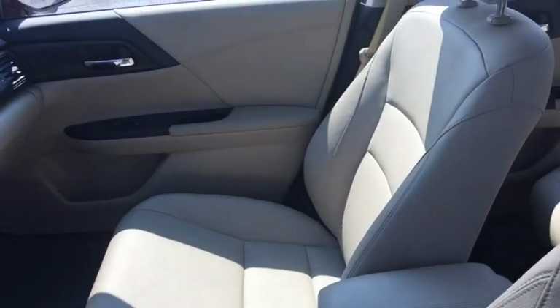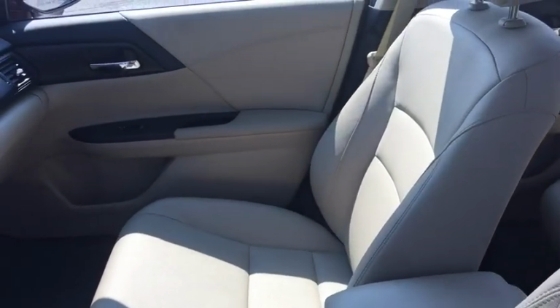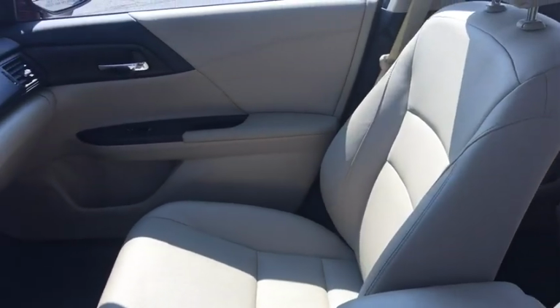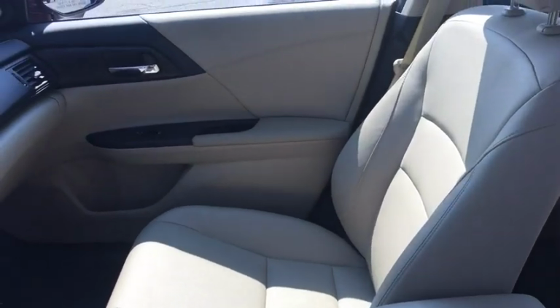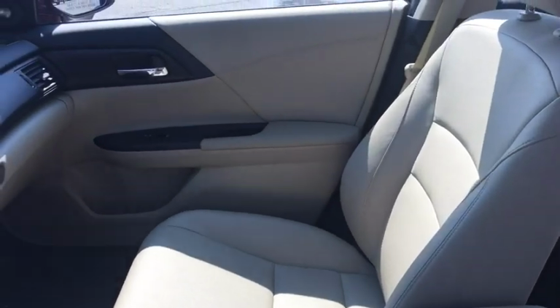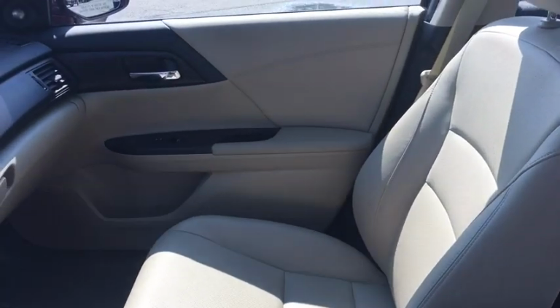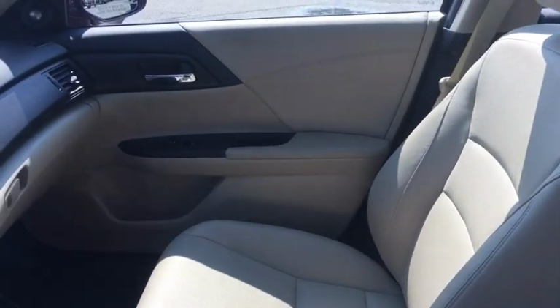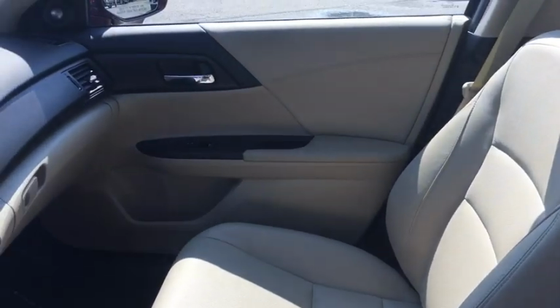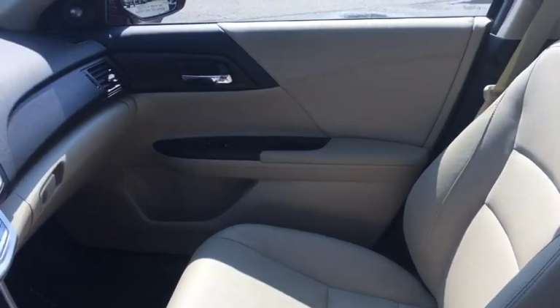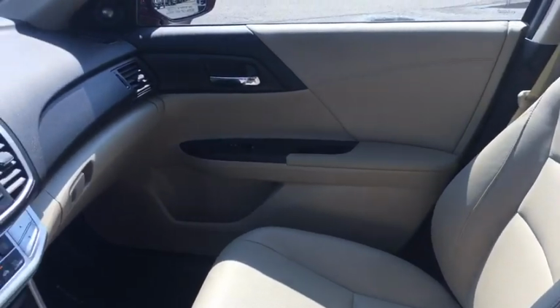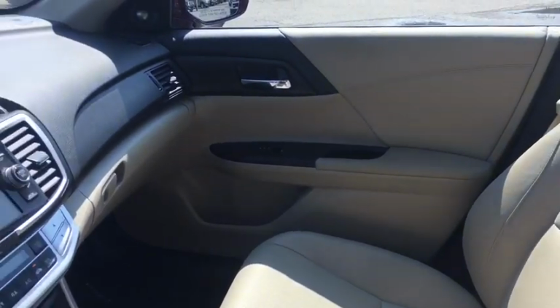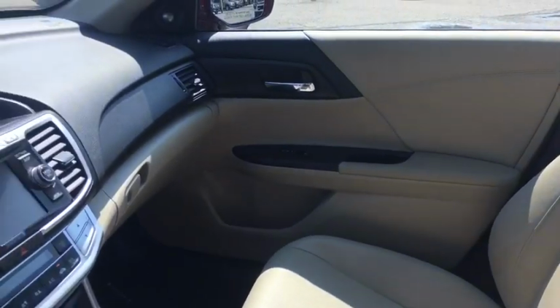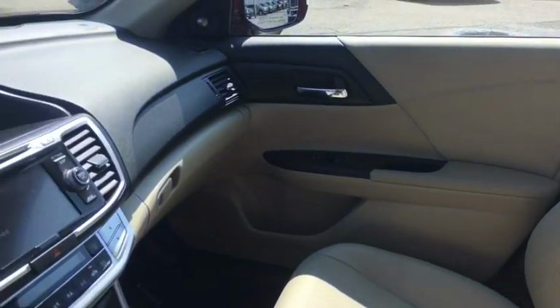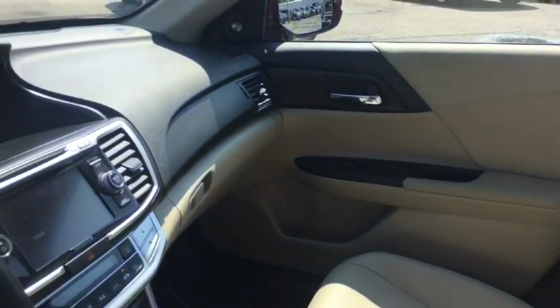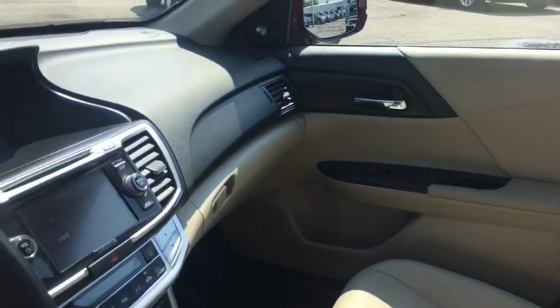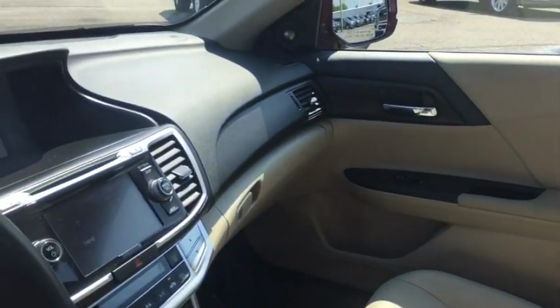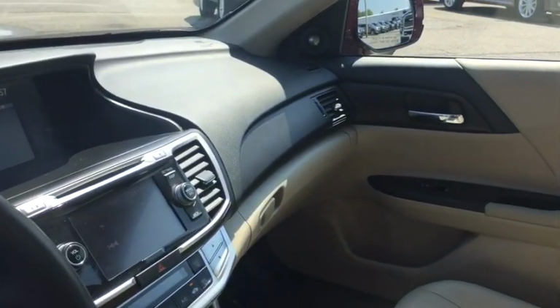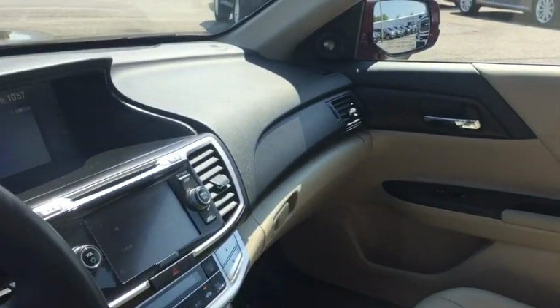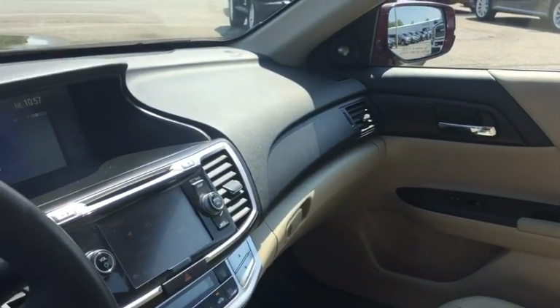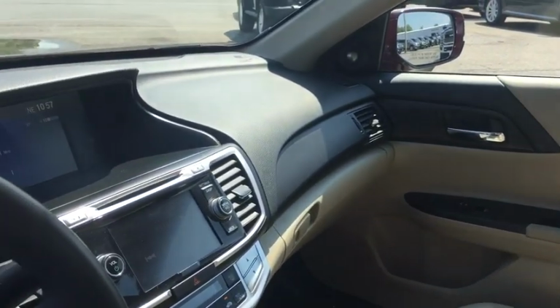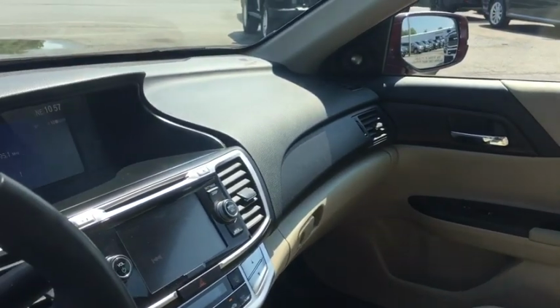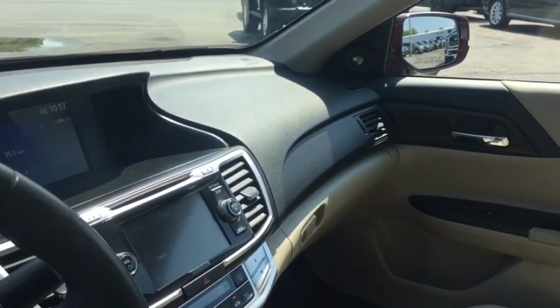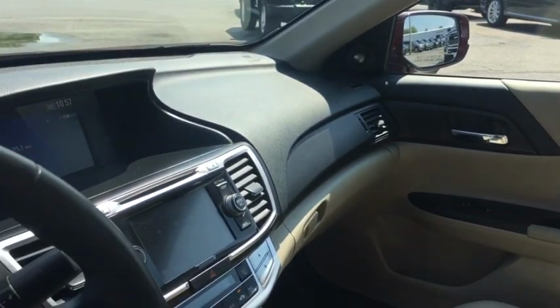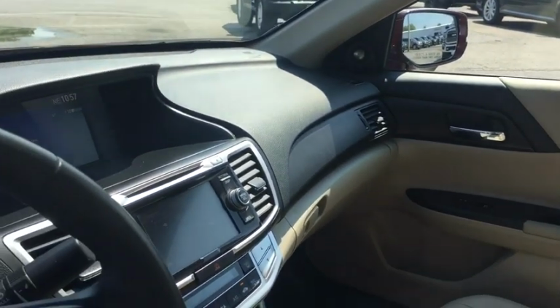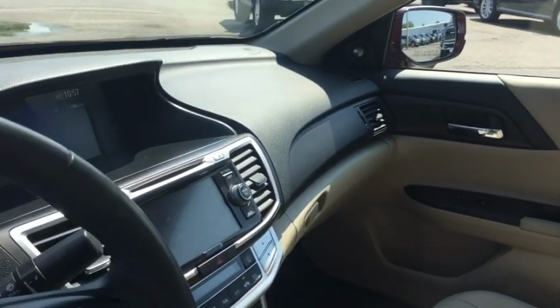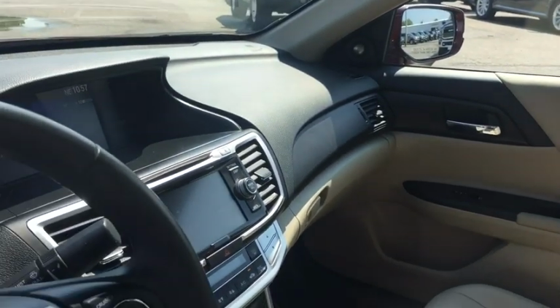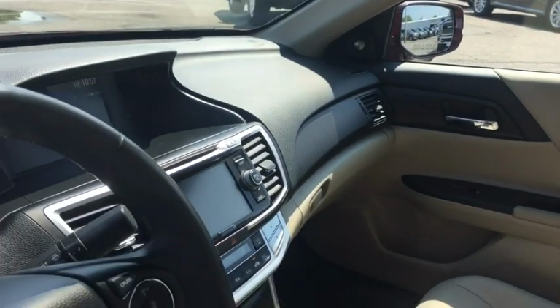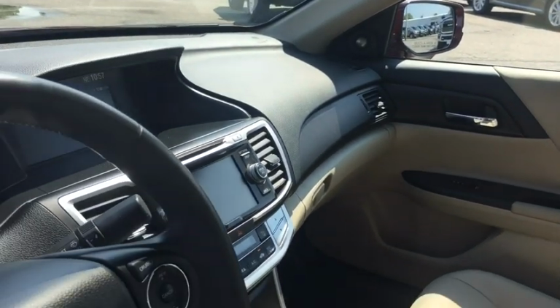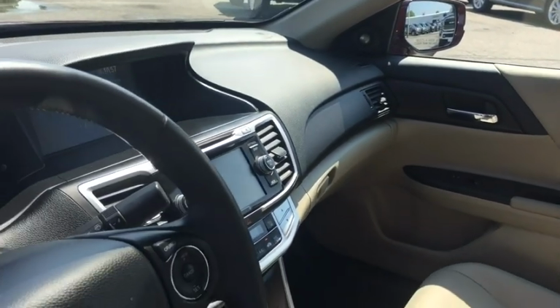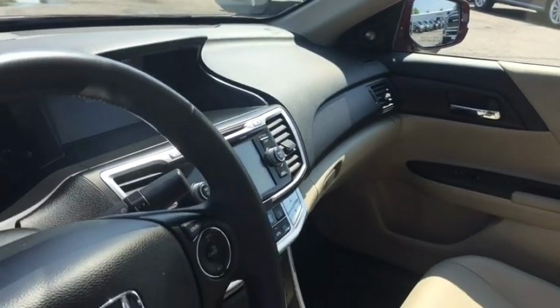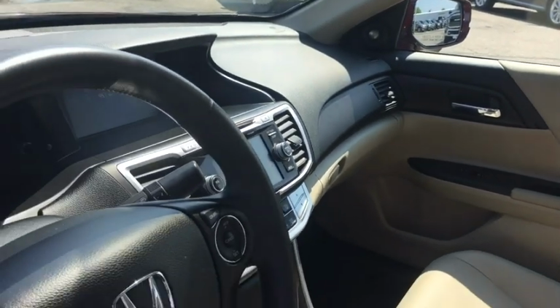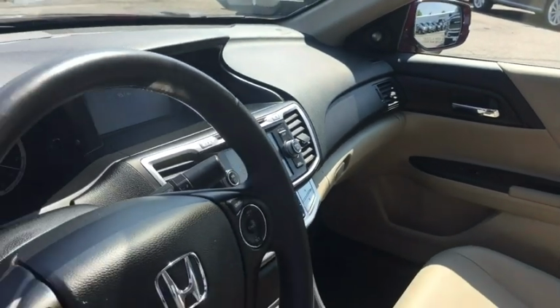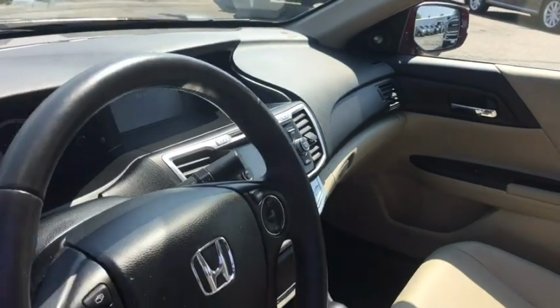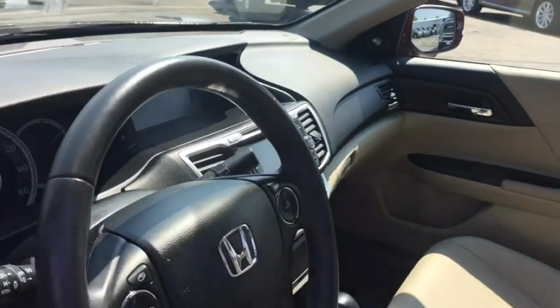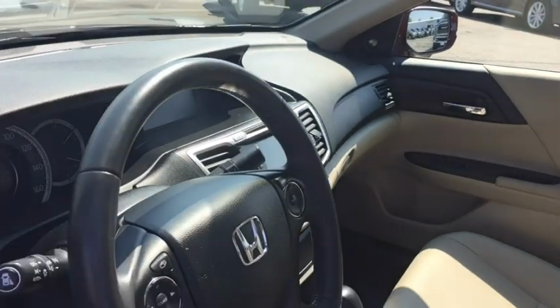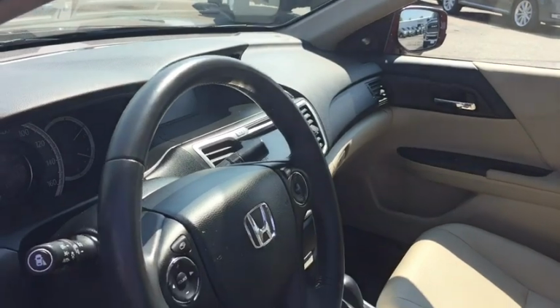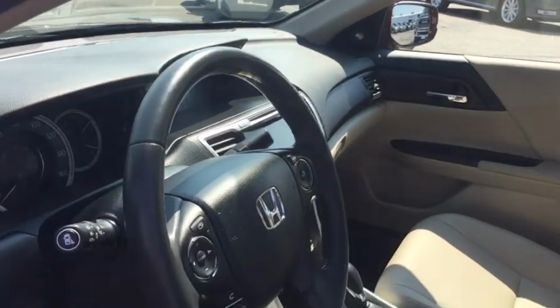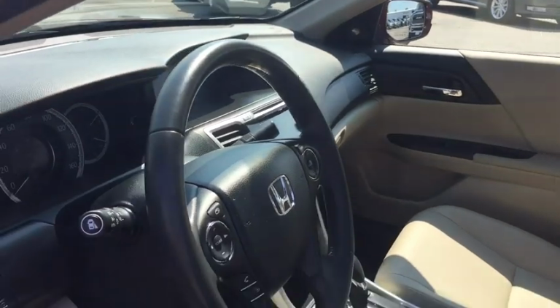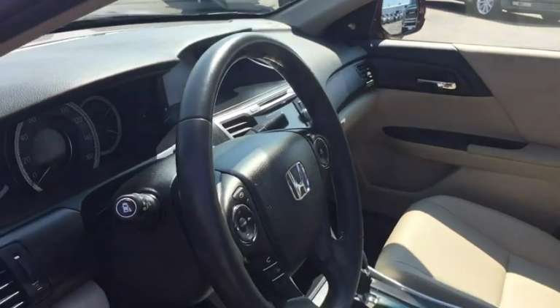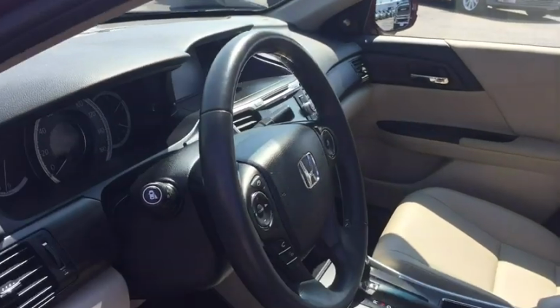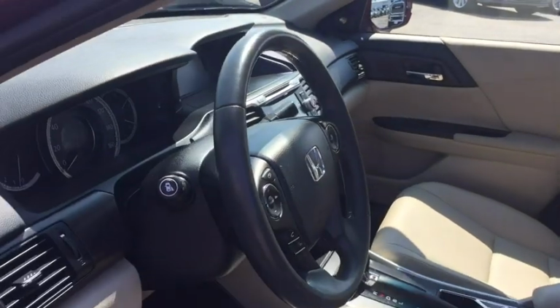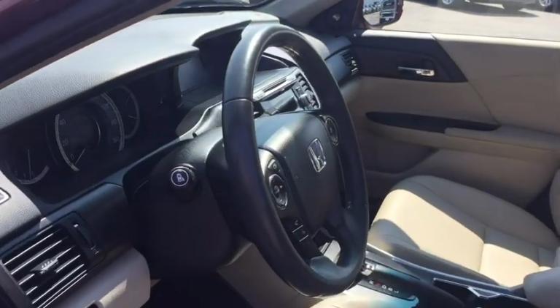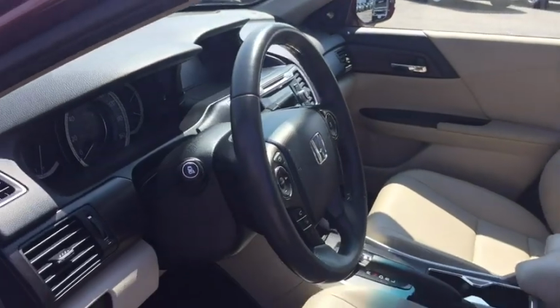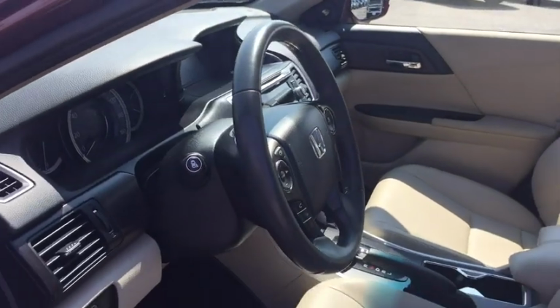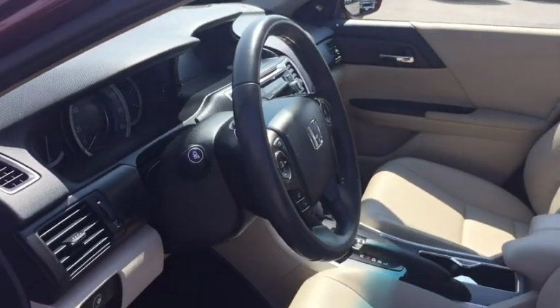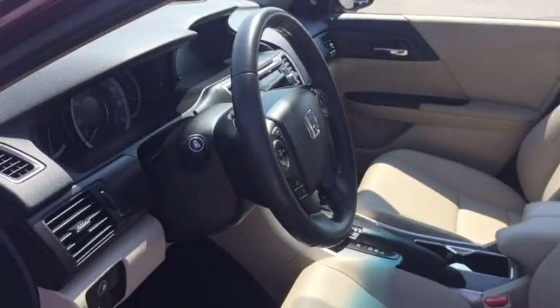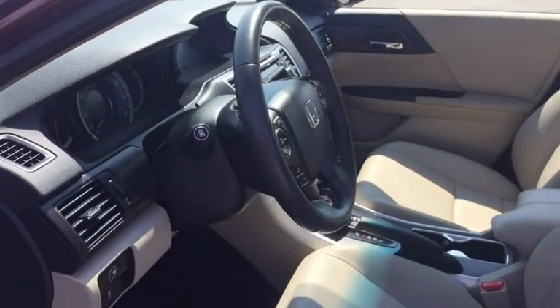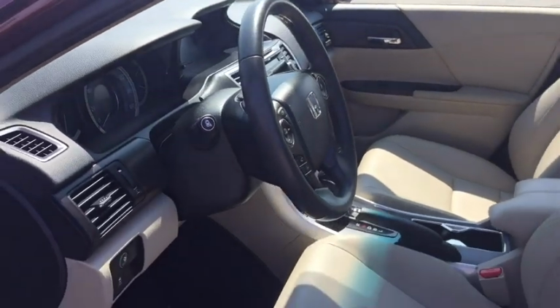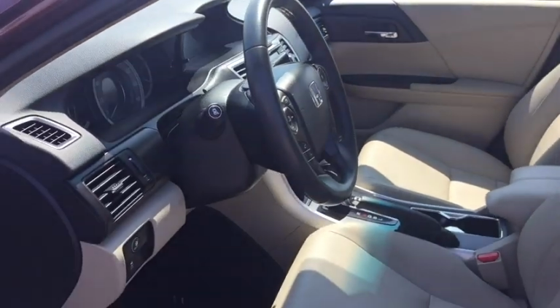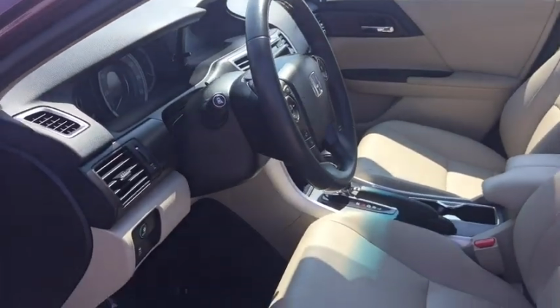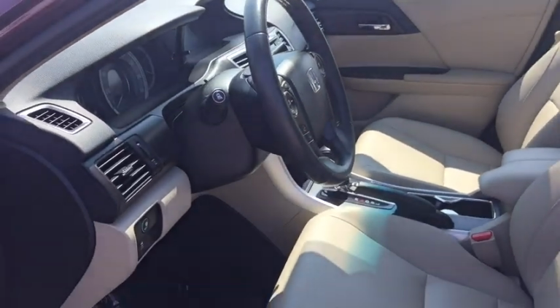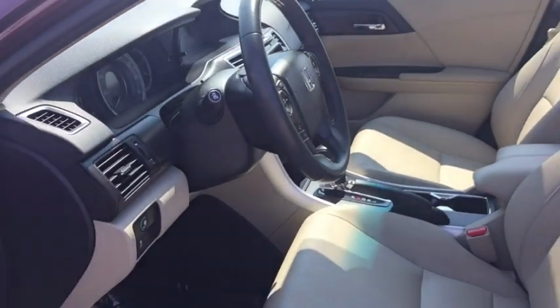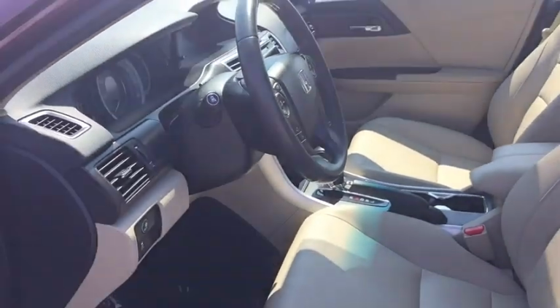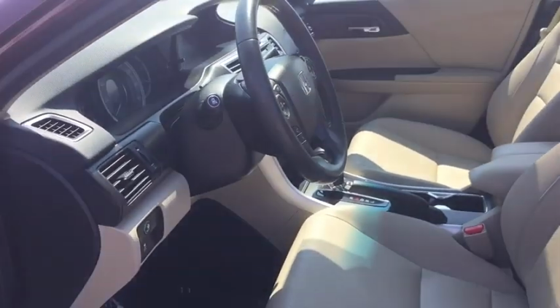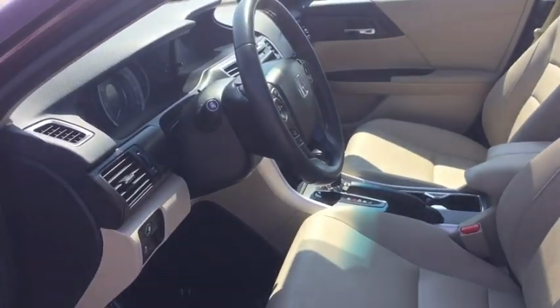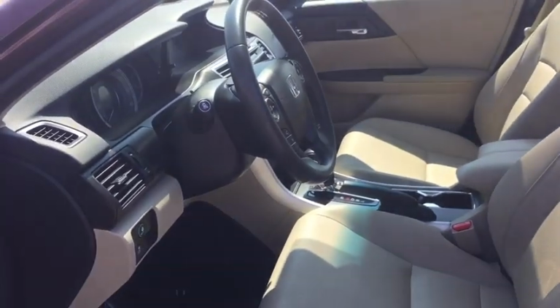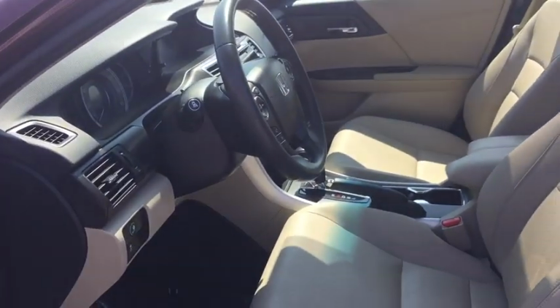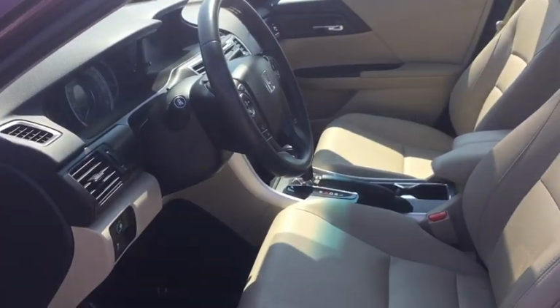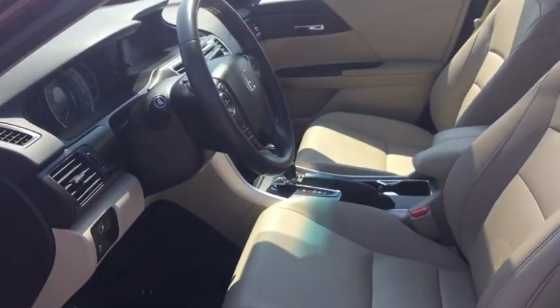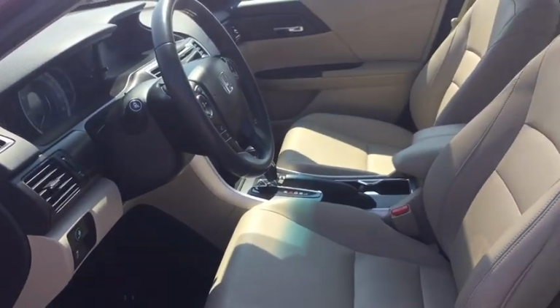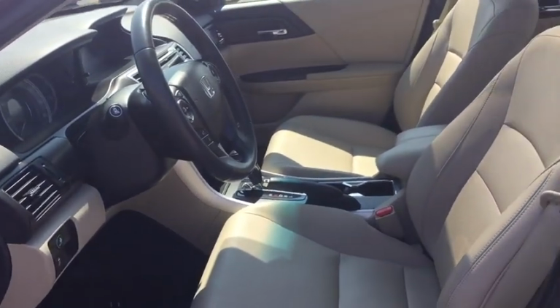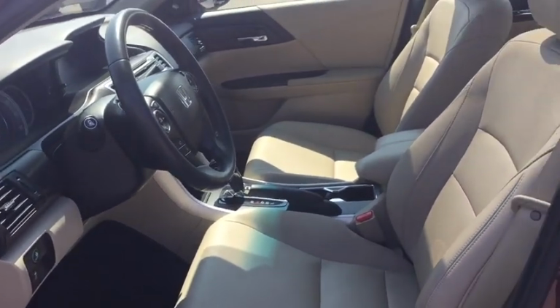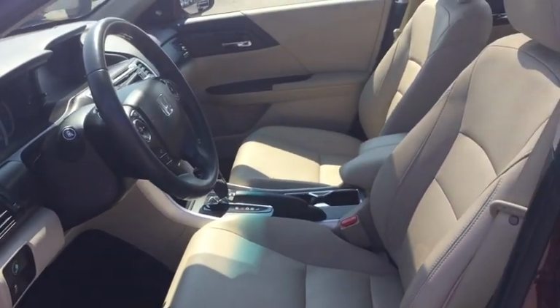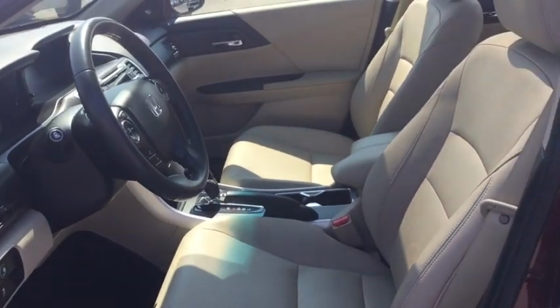Four wheel disc brakes, aluminum wheels, keyless start, cruise control, floor mats, auto dimming rear view mirror, climate control.